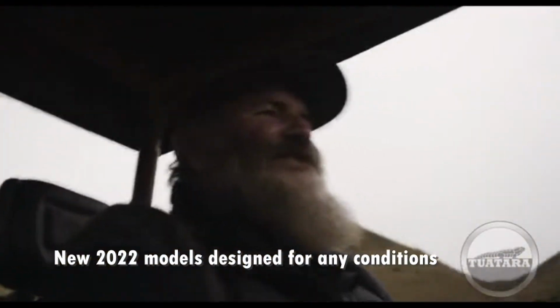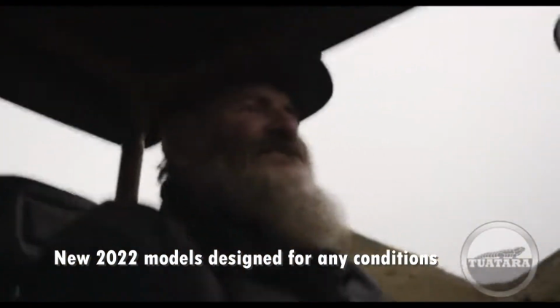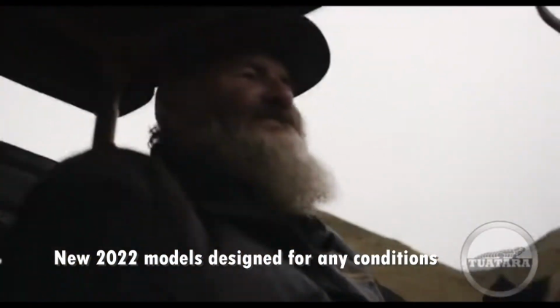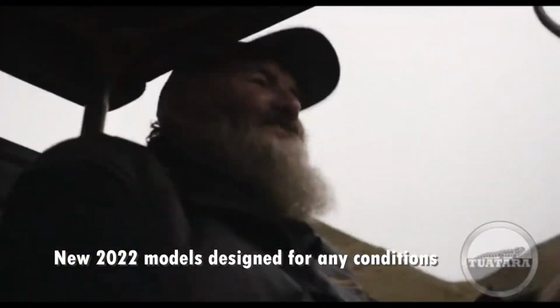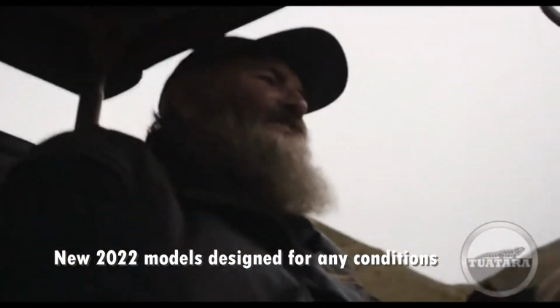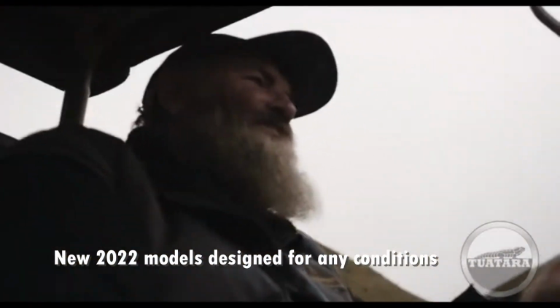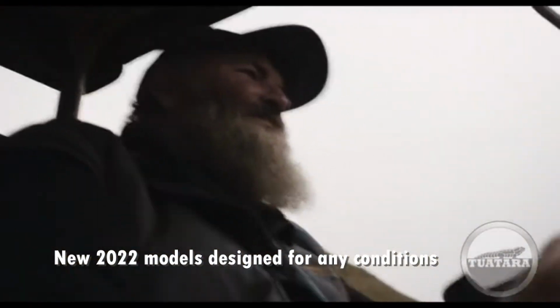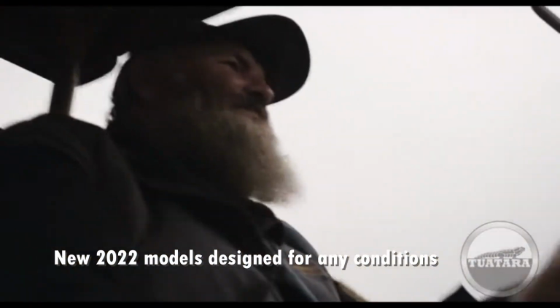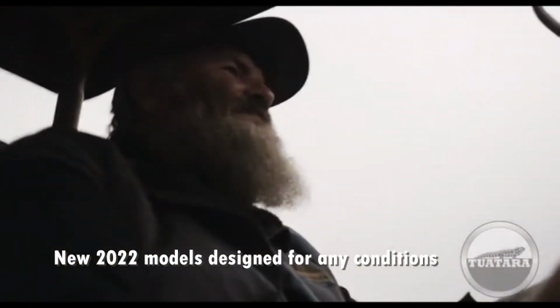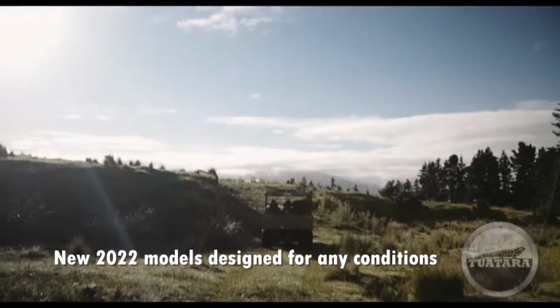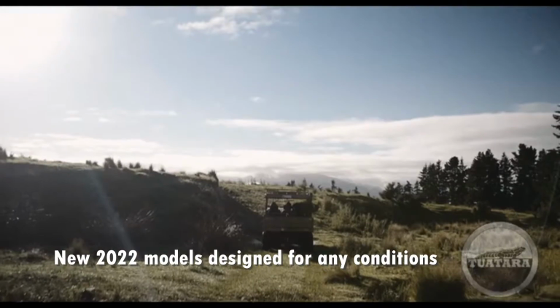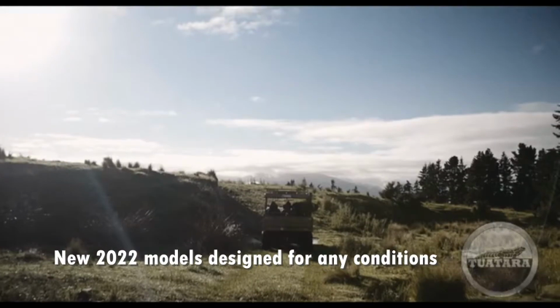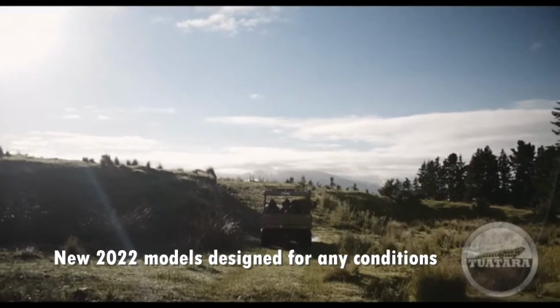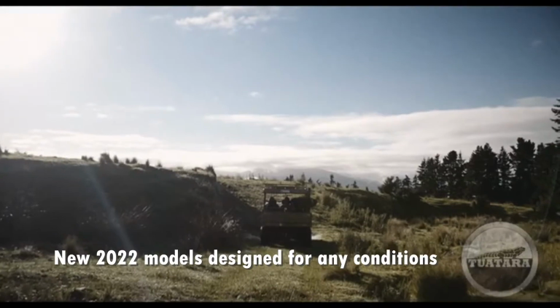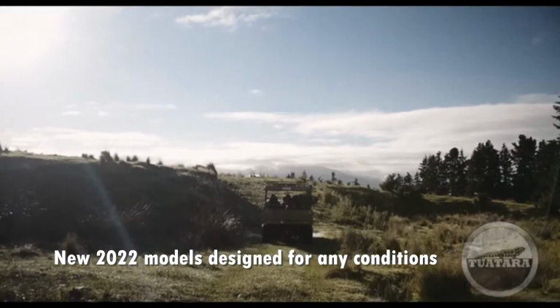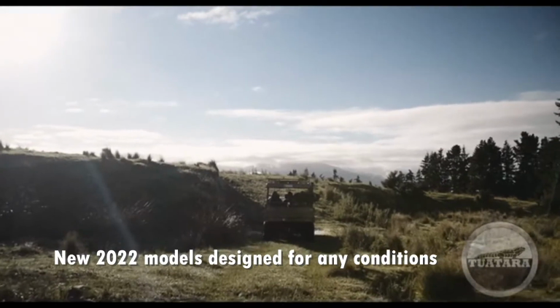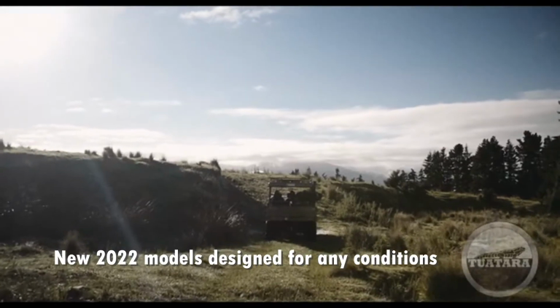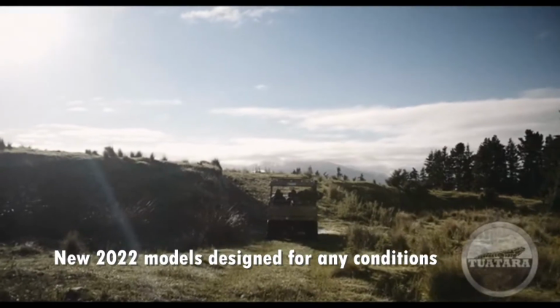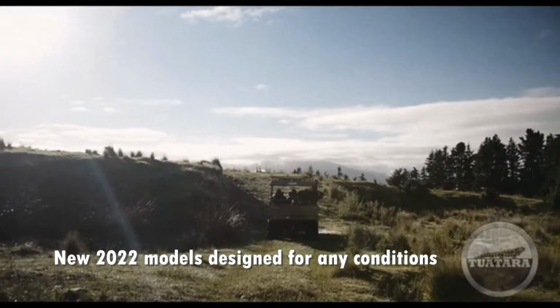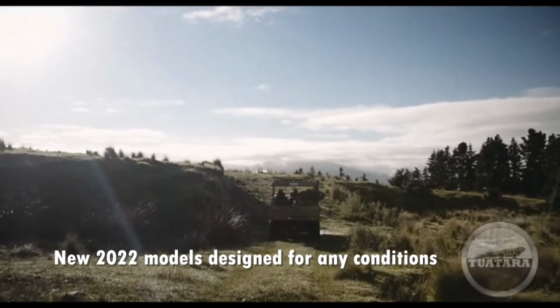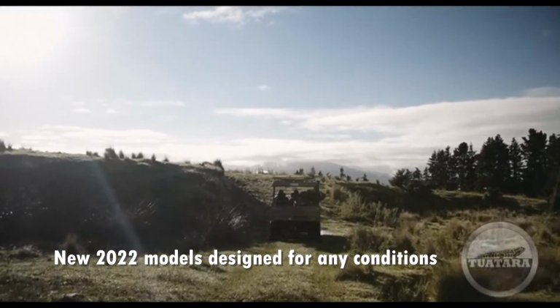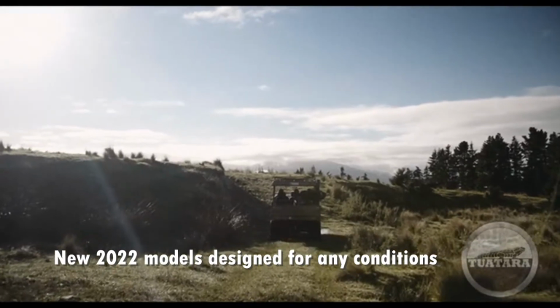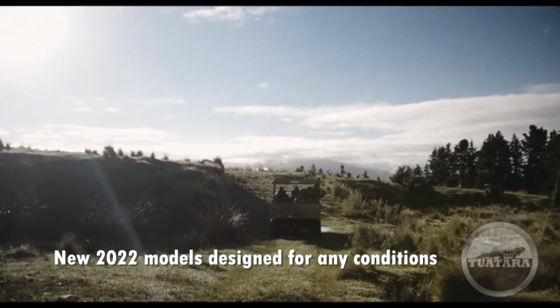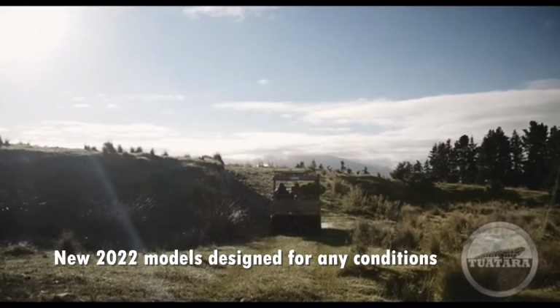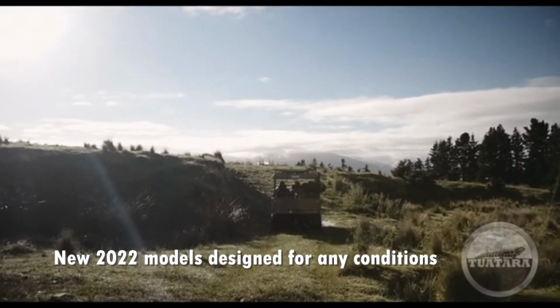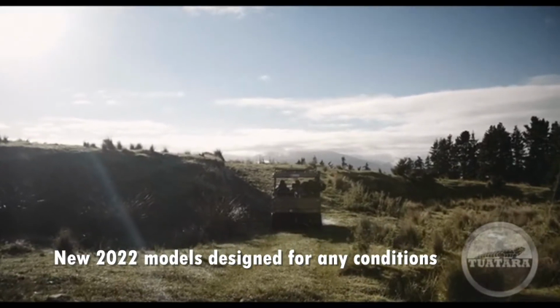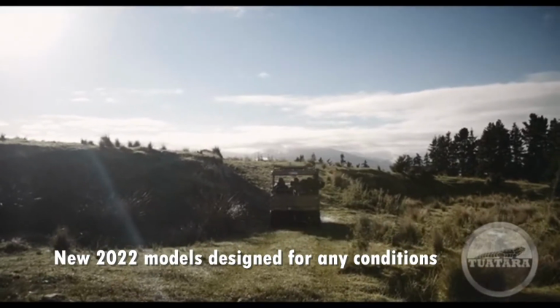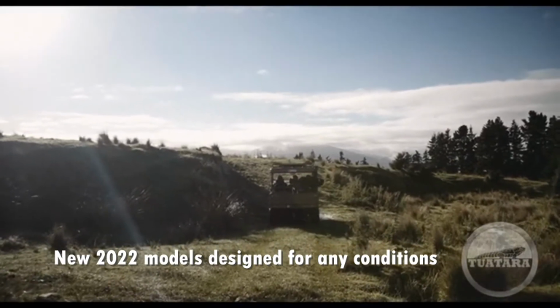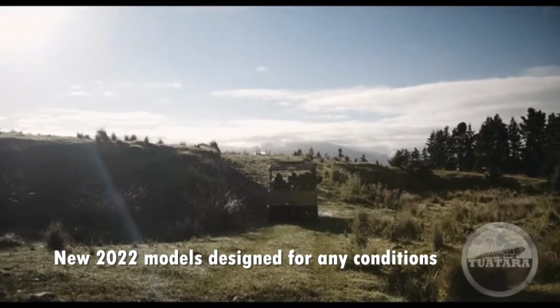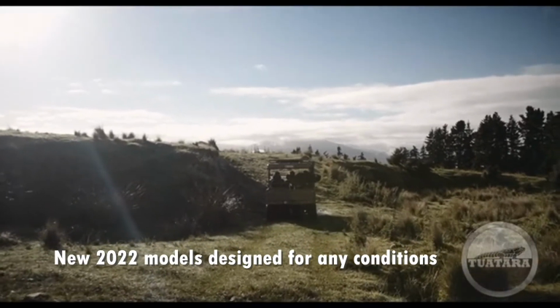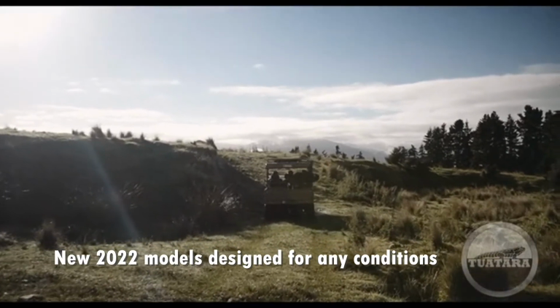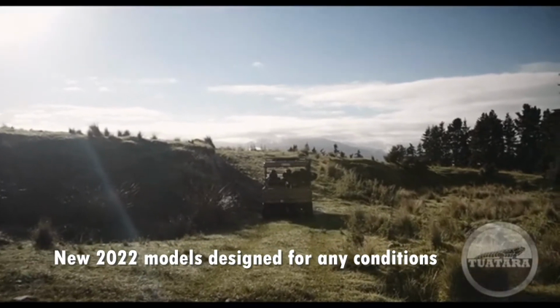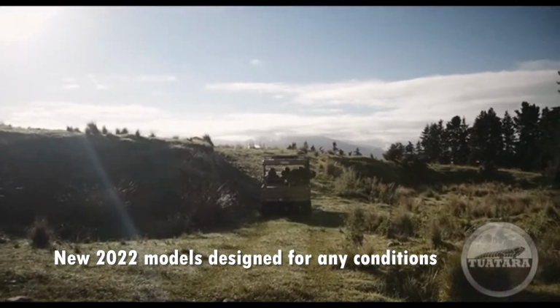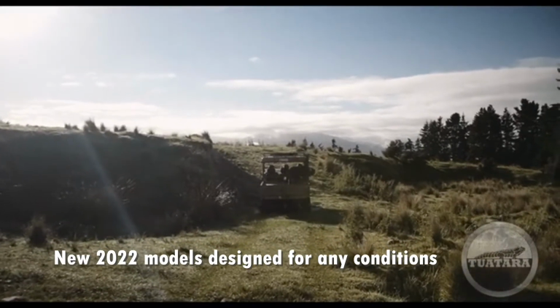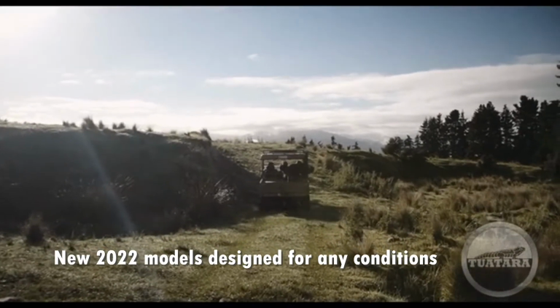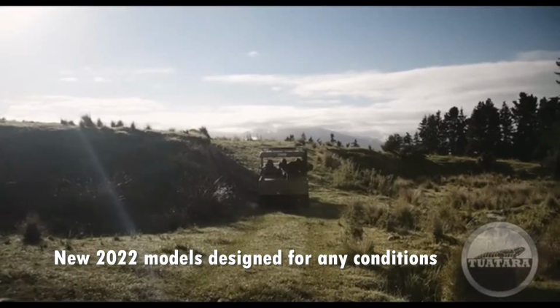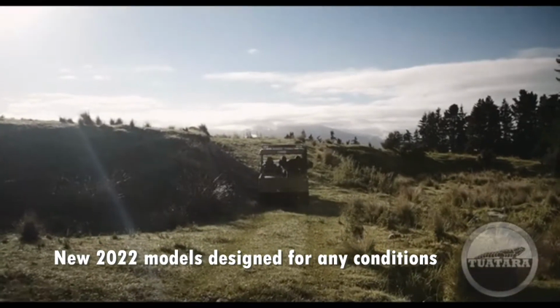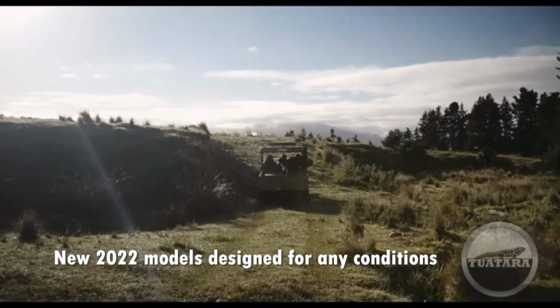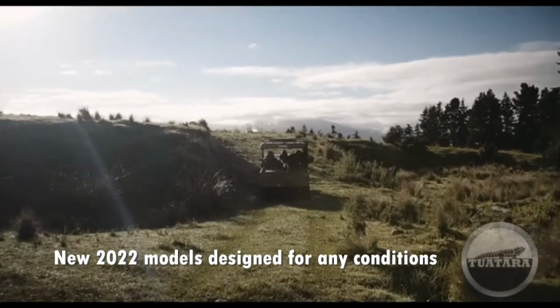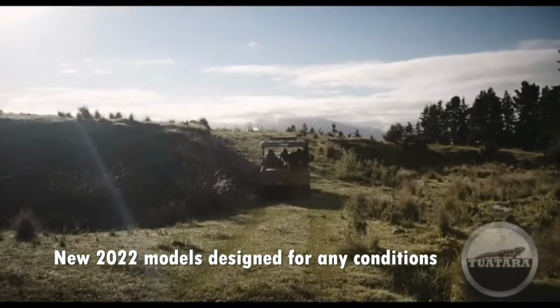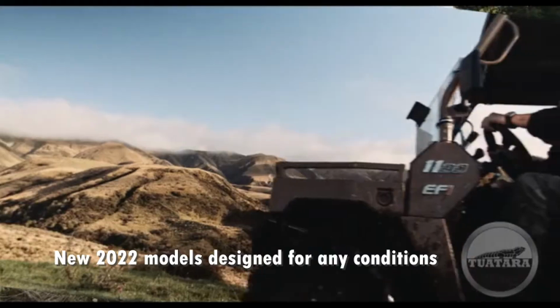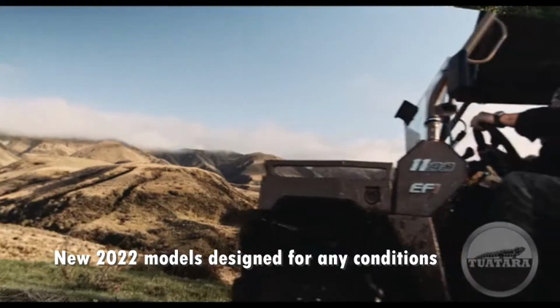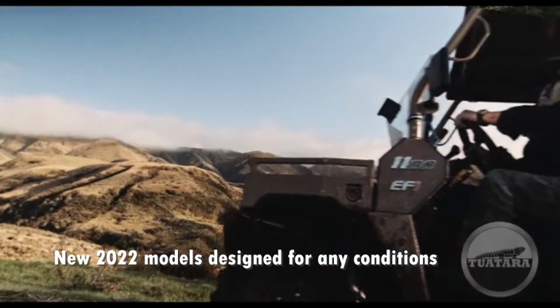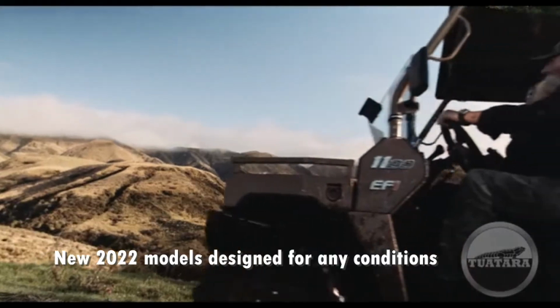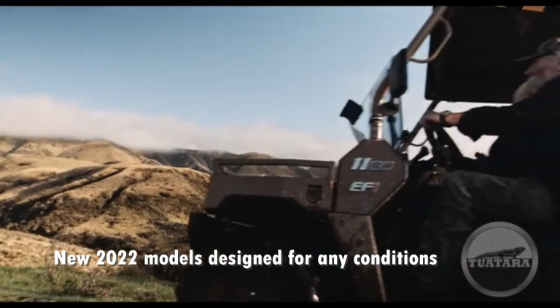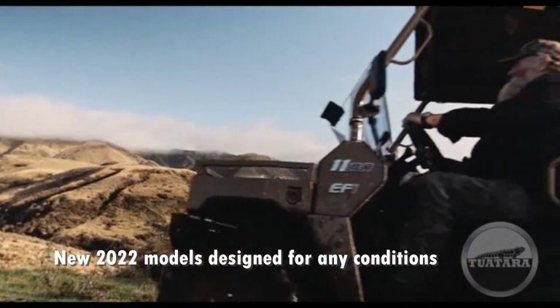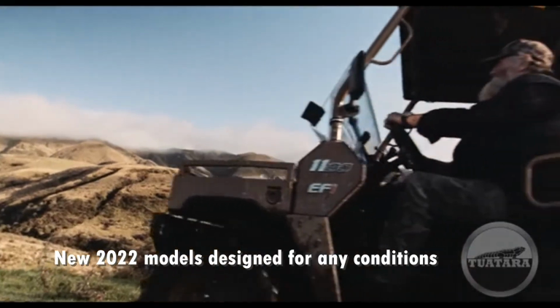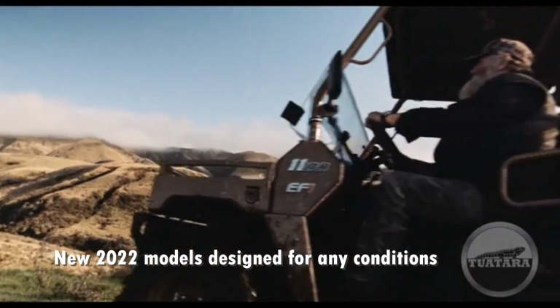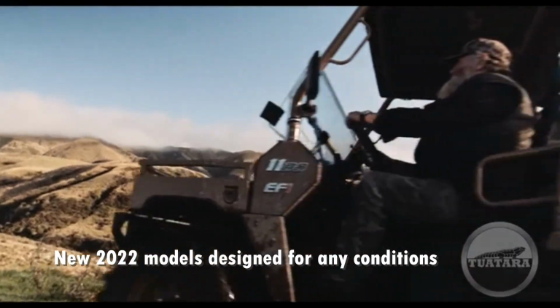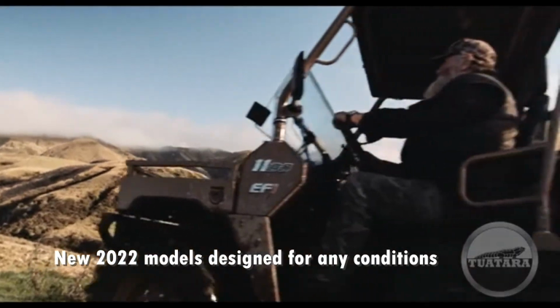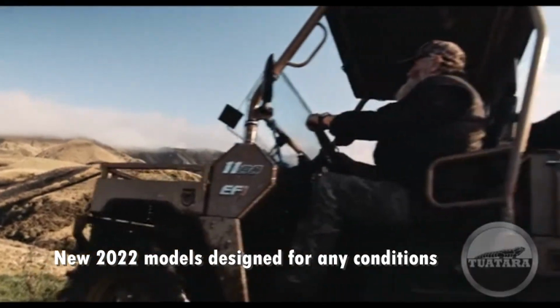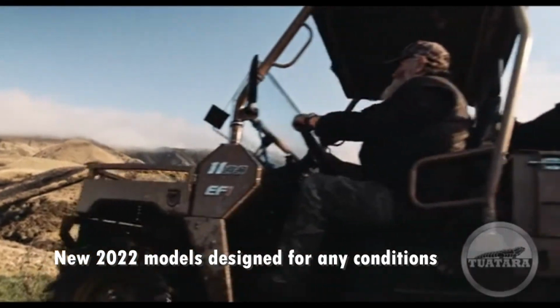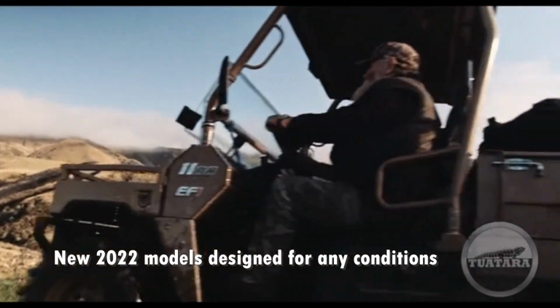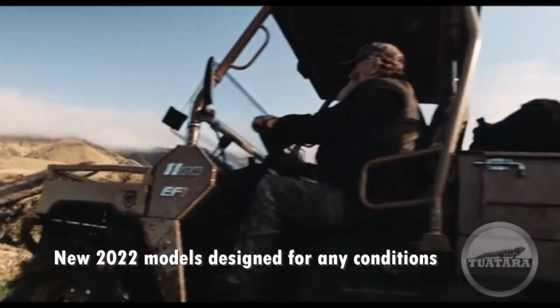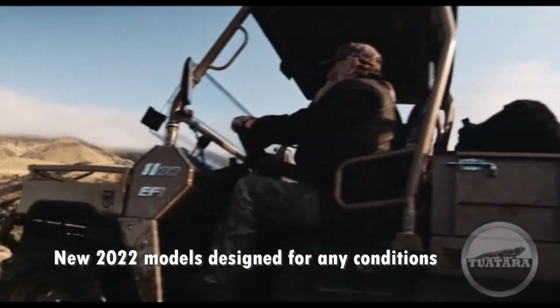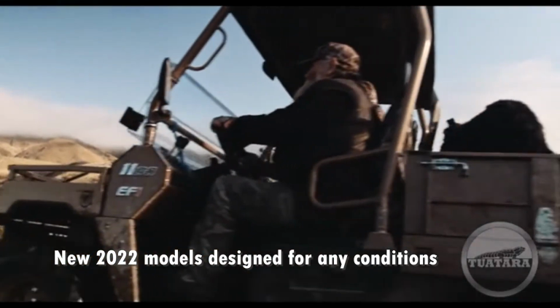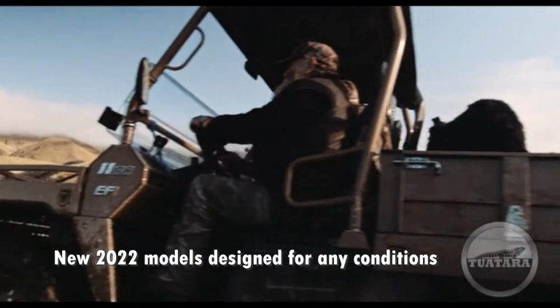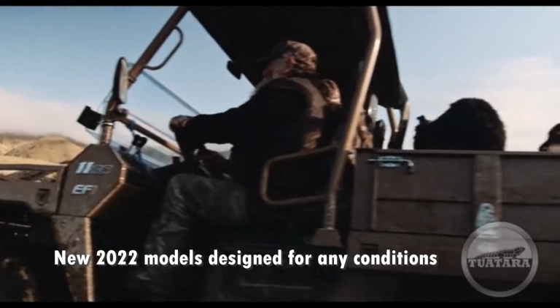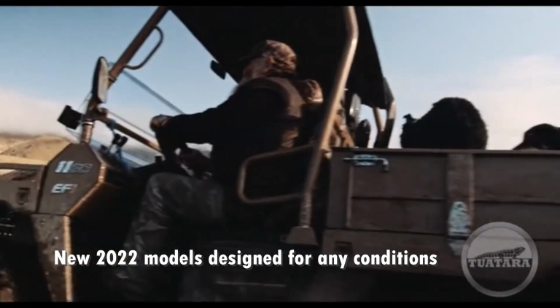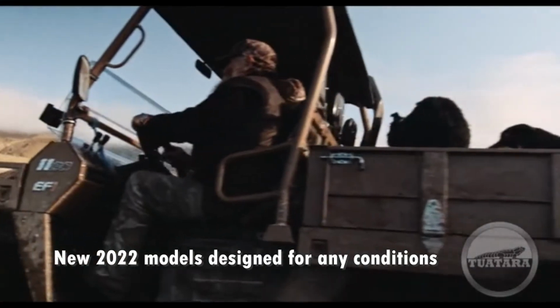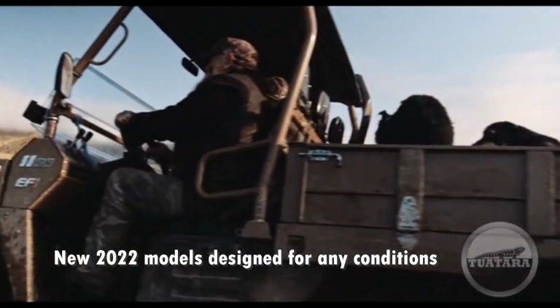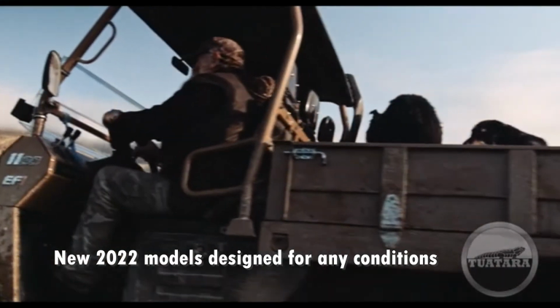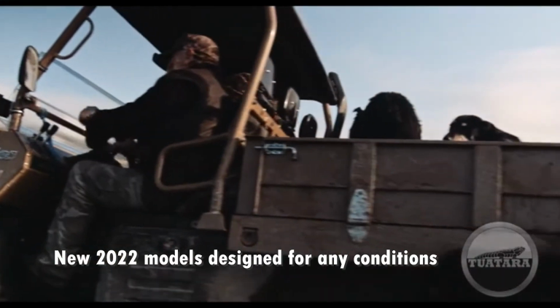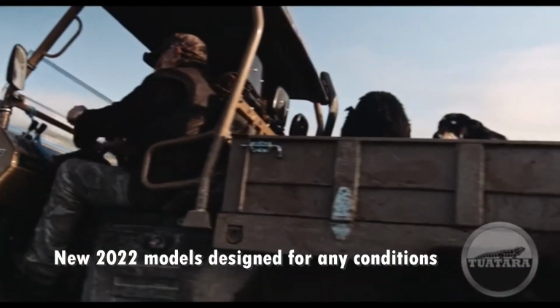The Tuatara has an all-steel construction, which is strong and robust, and it's designed specifically for New Zealand conditions.